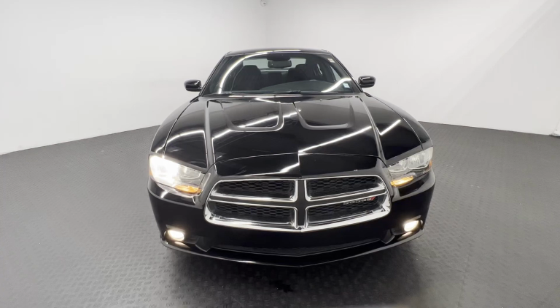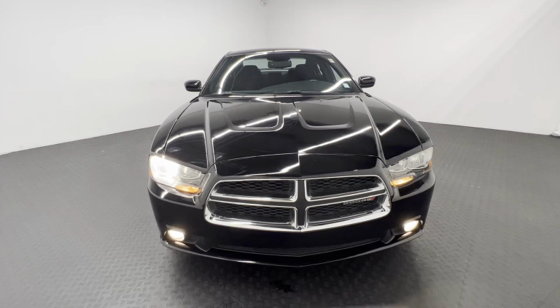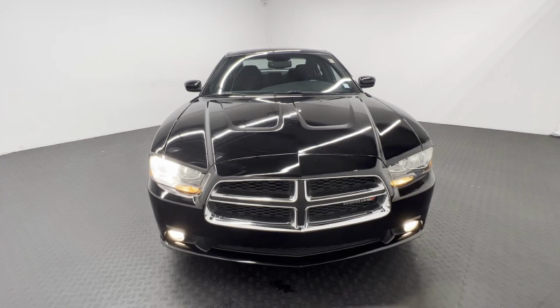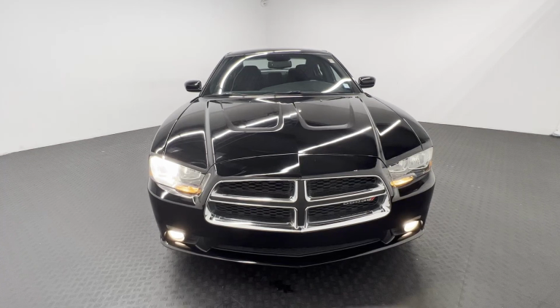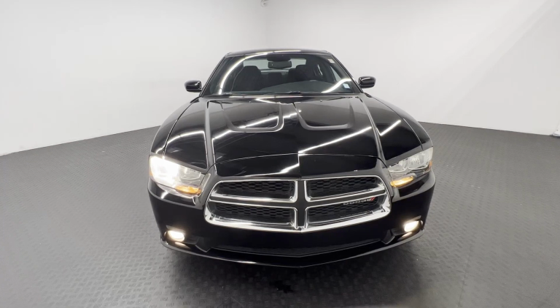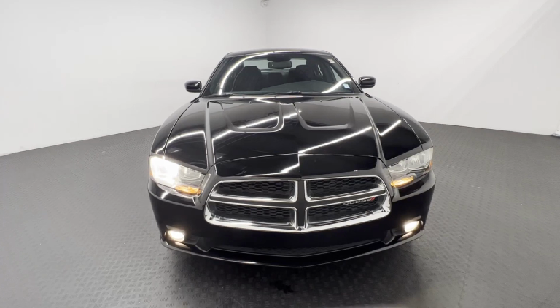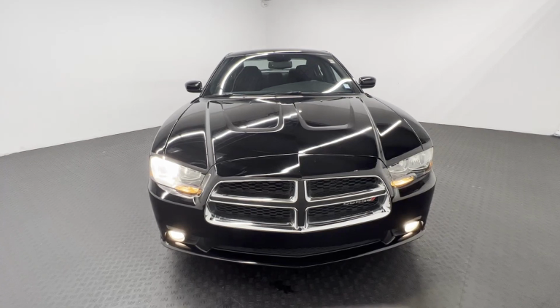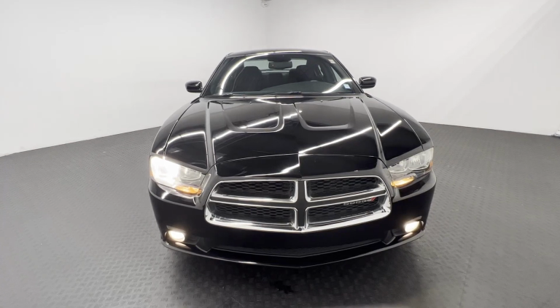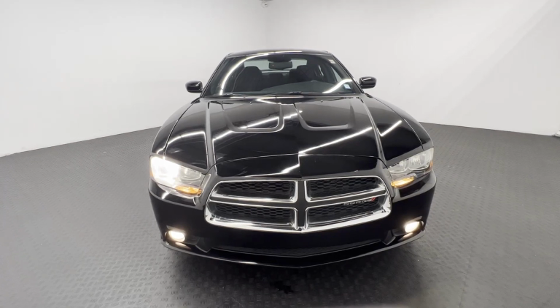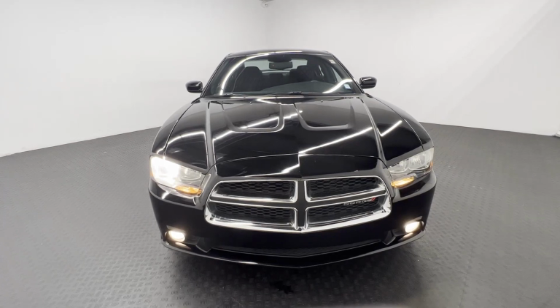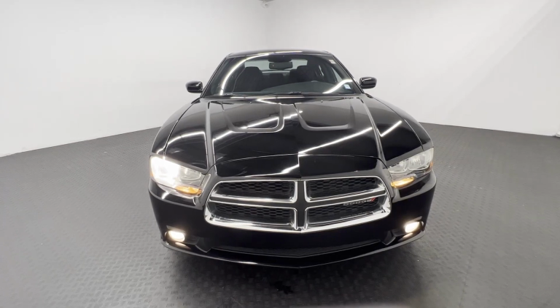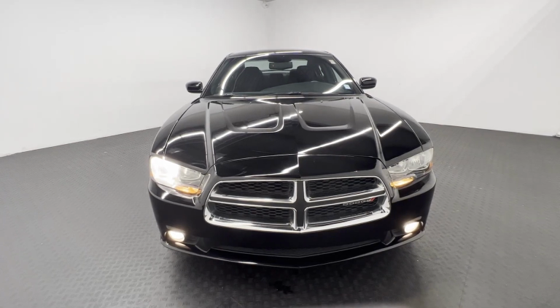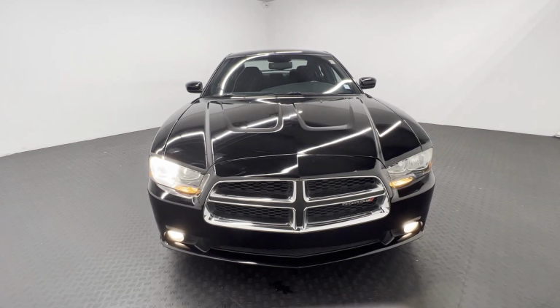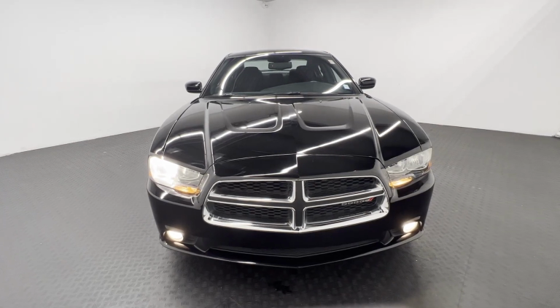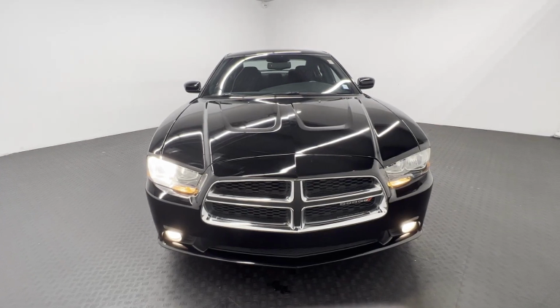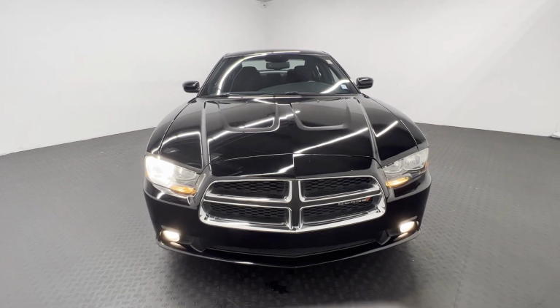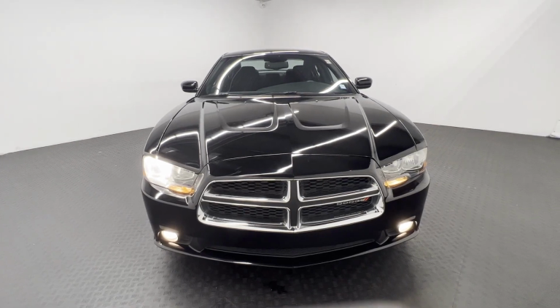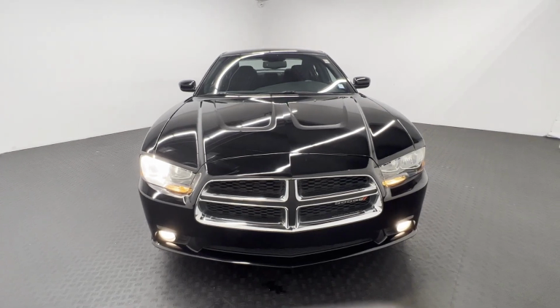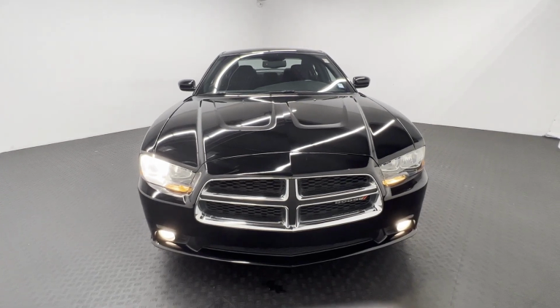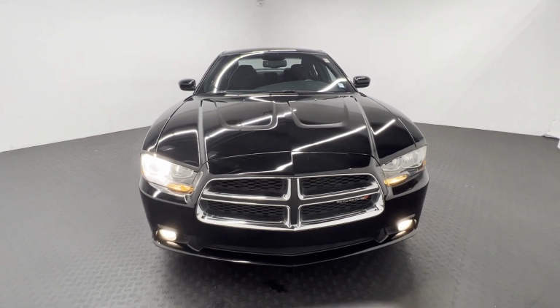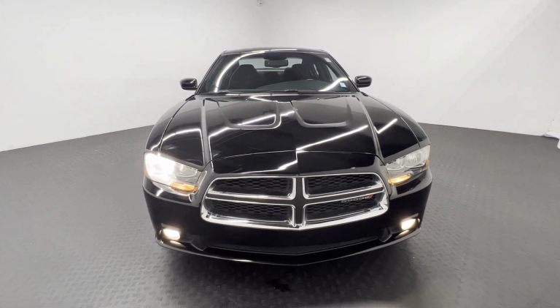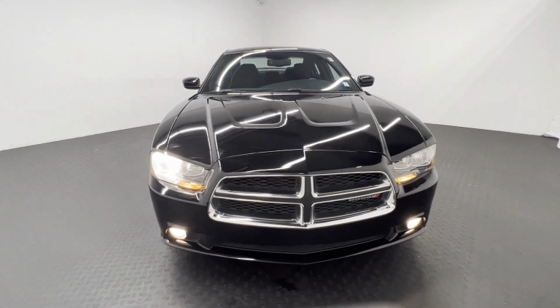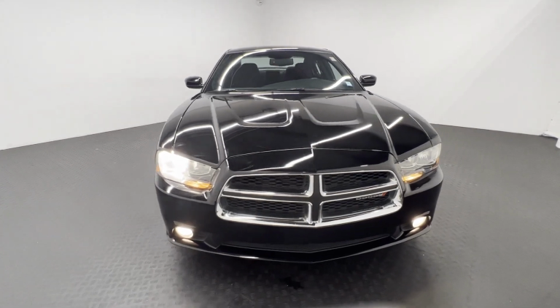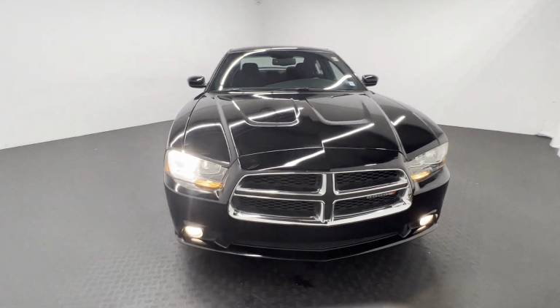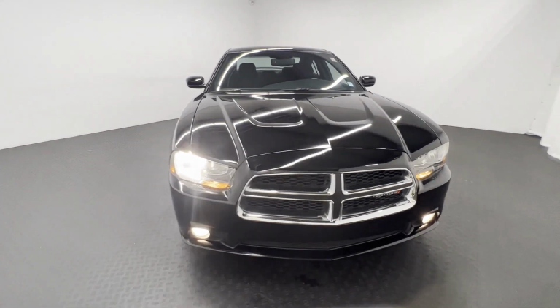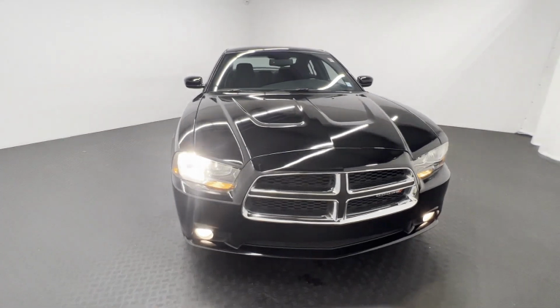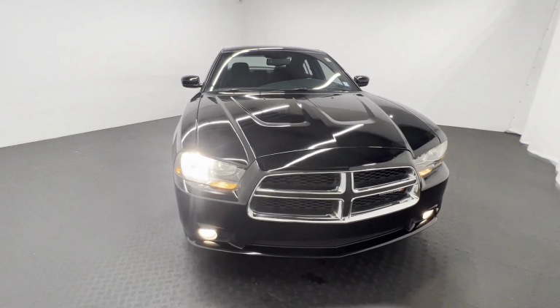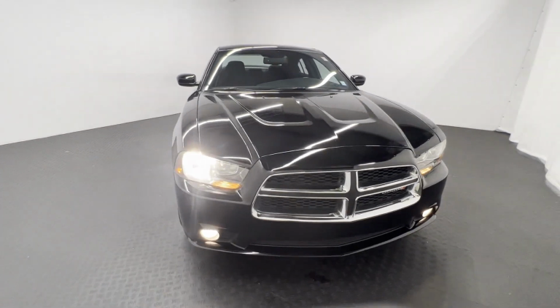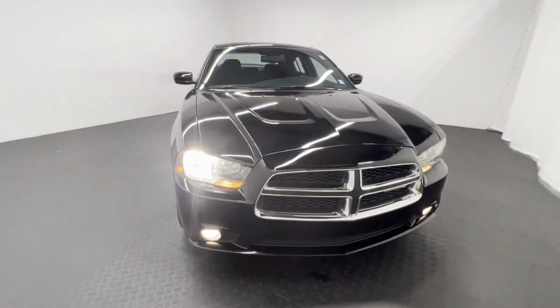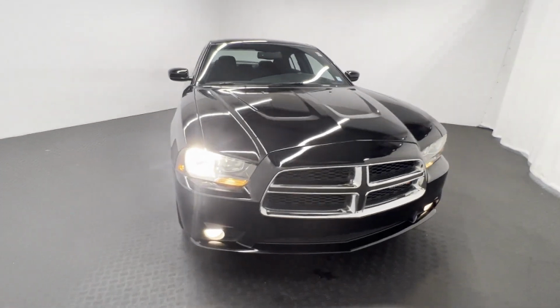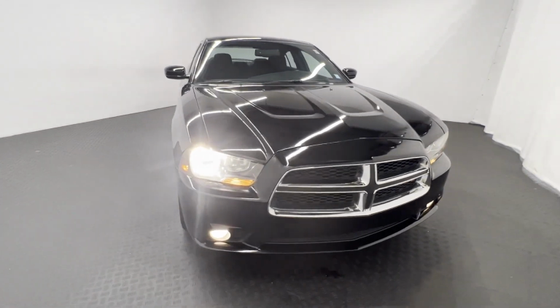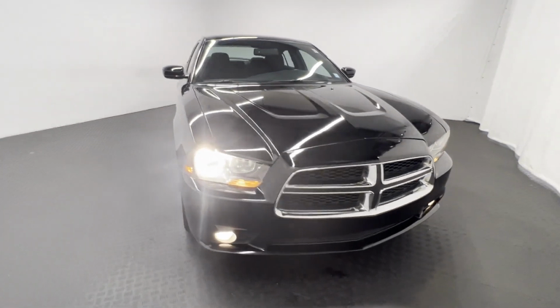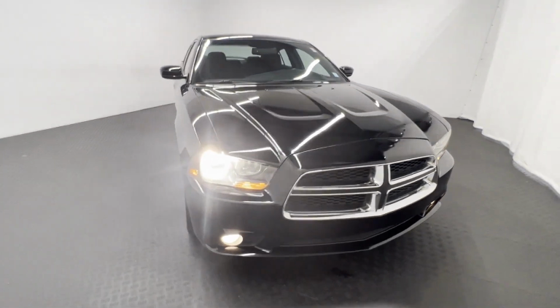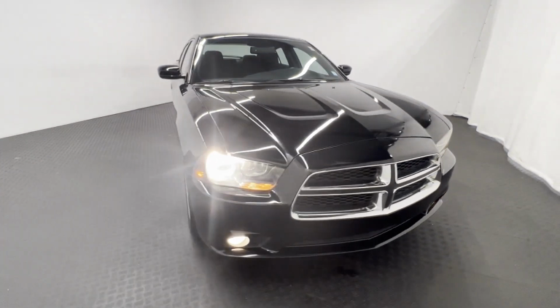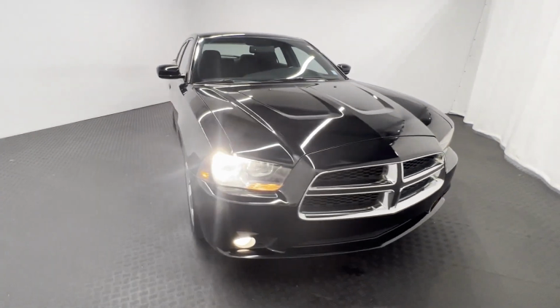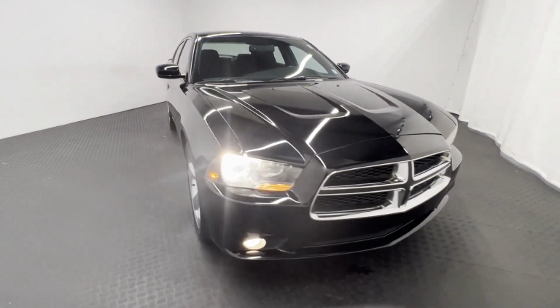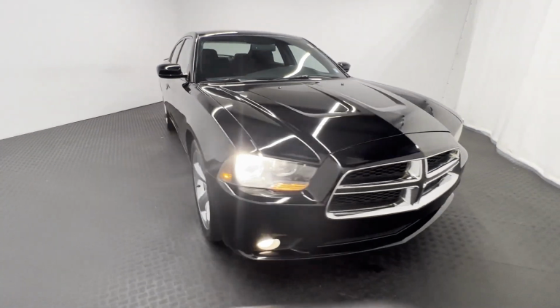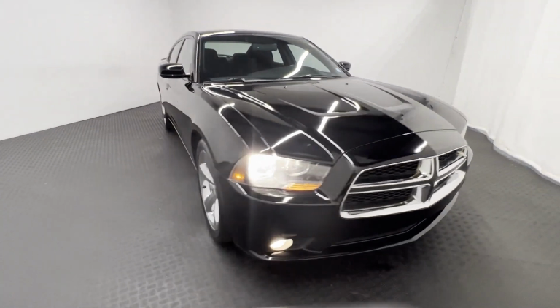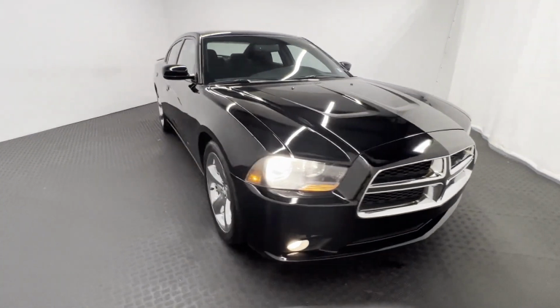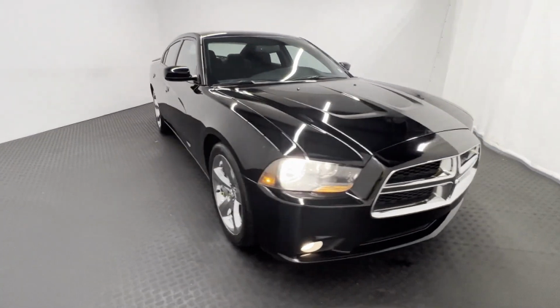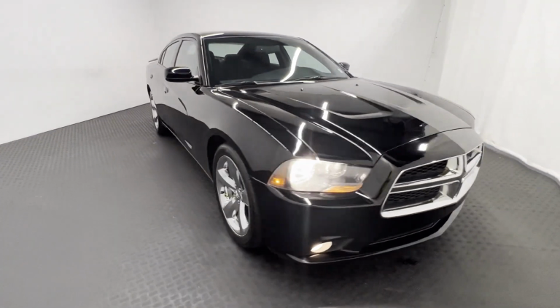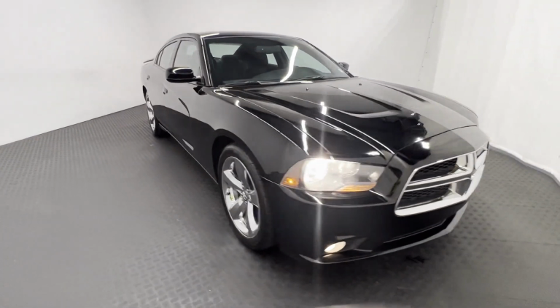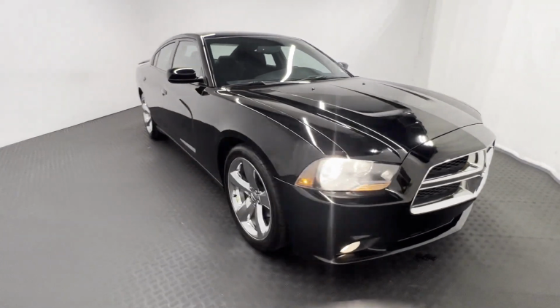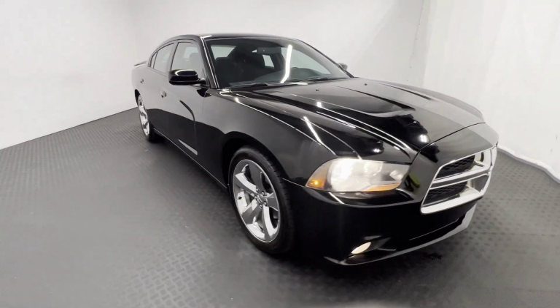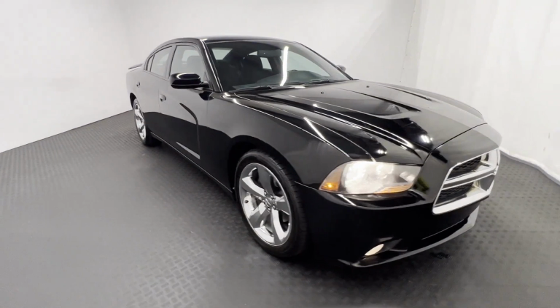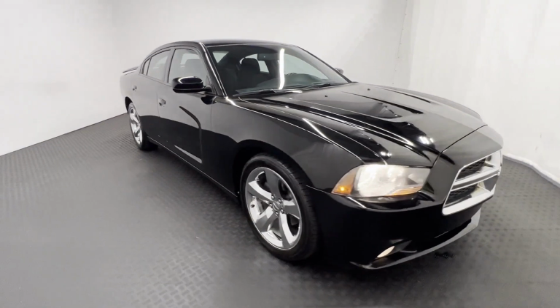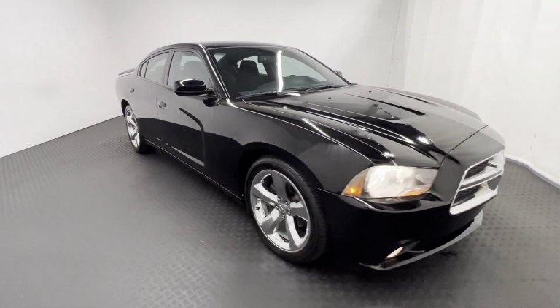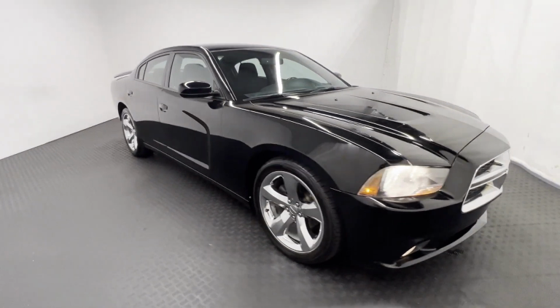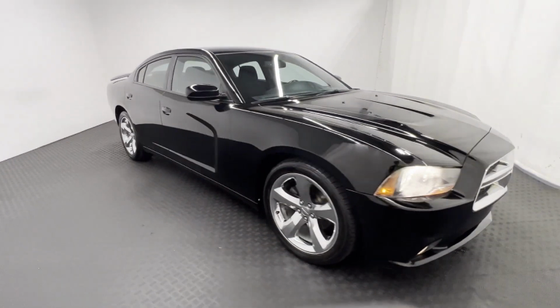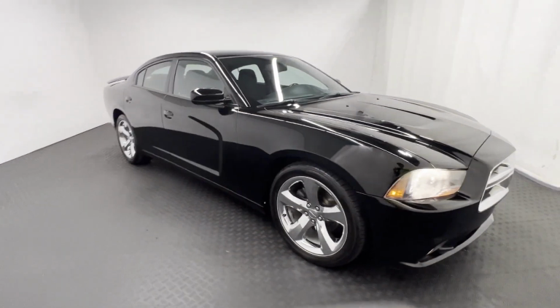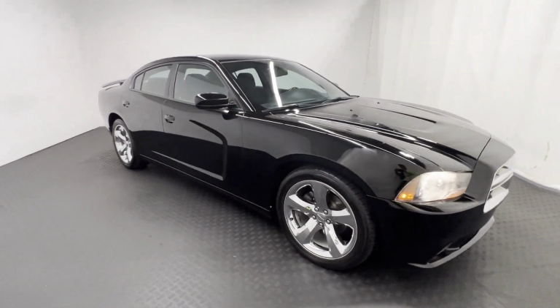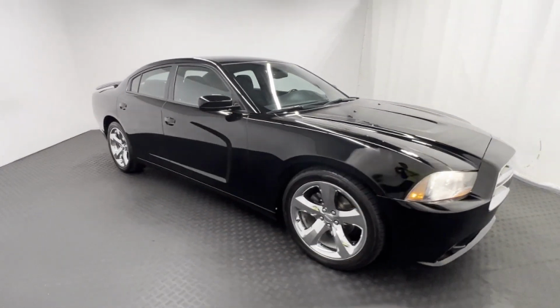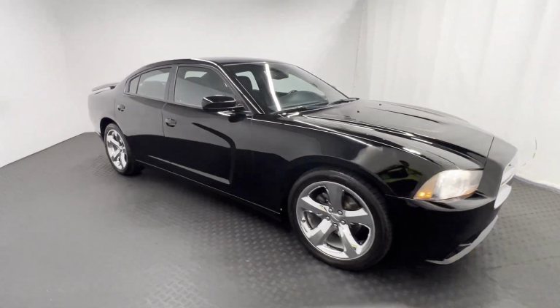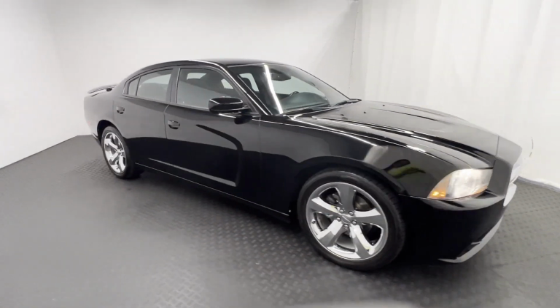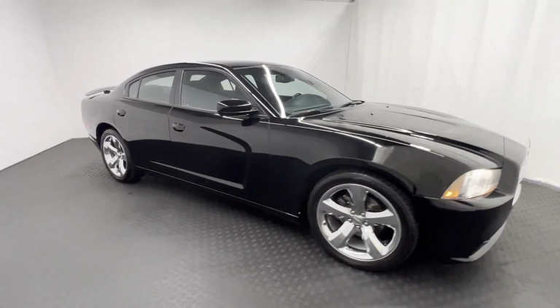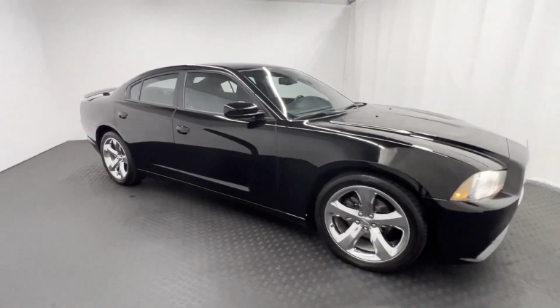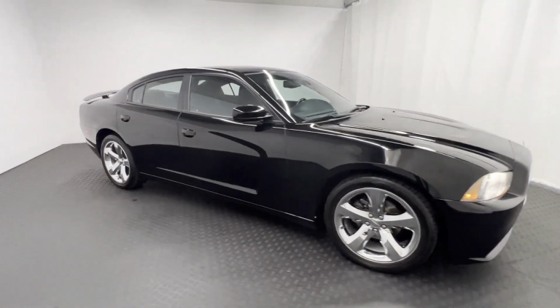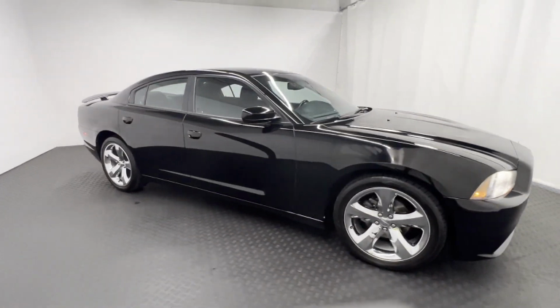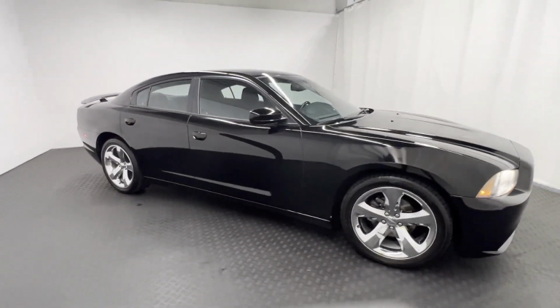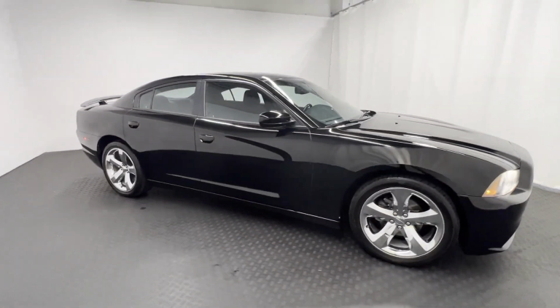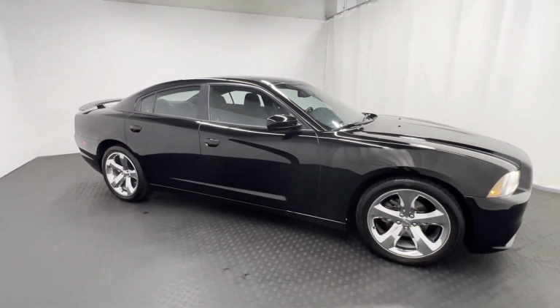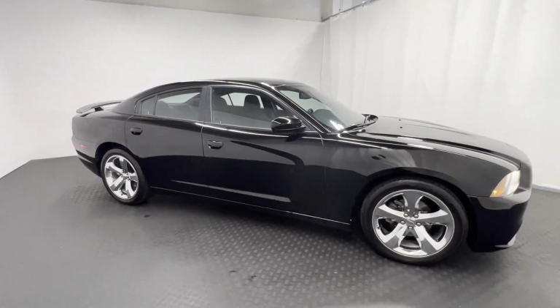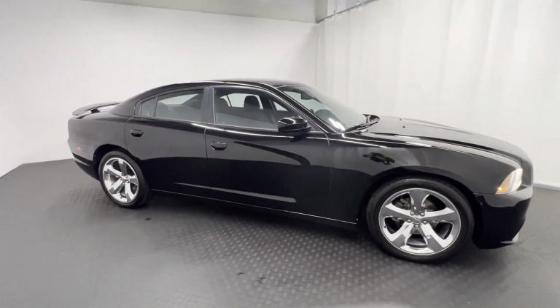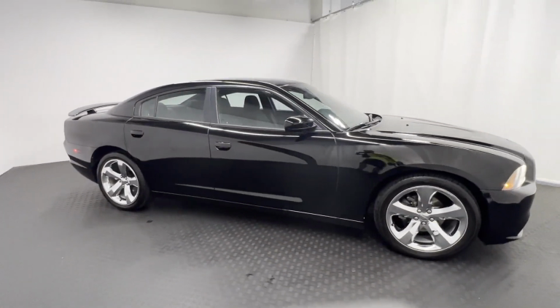2014 Dodge Charger. This sedan combines safety and comfort with style and performance.